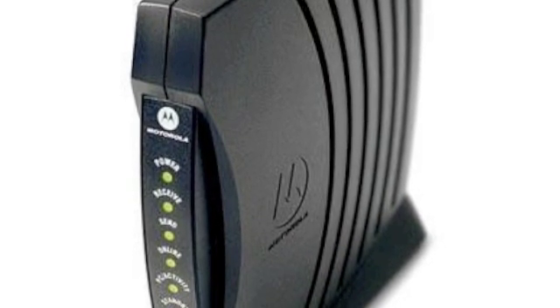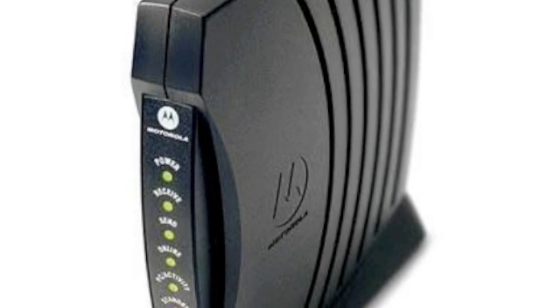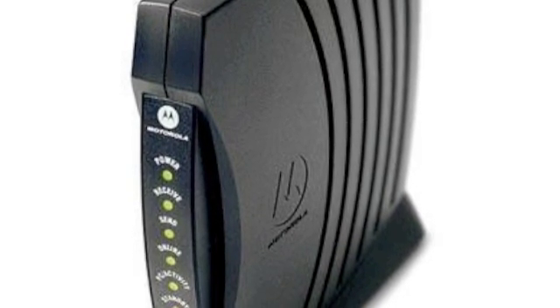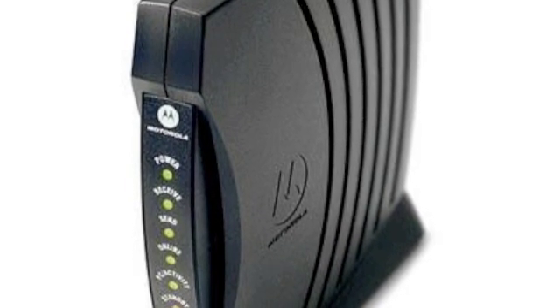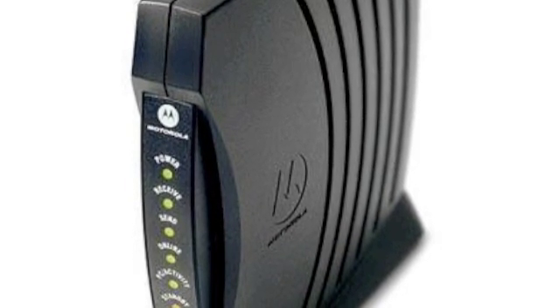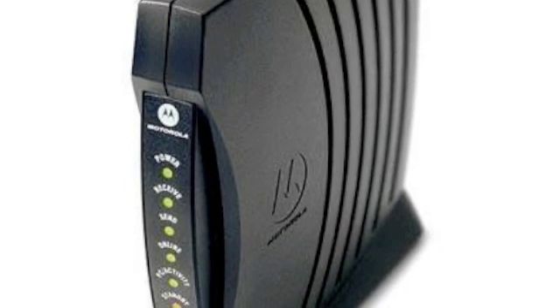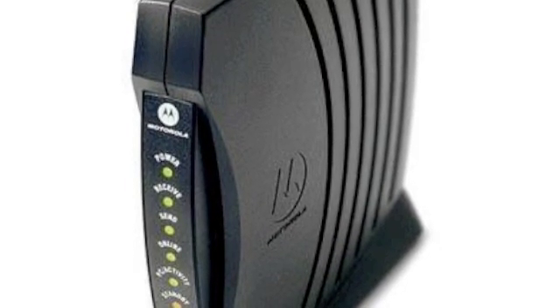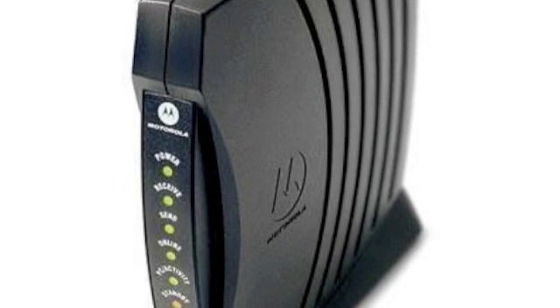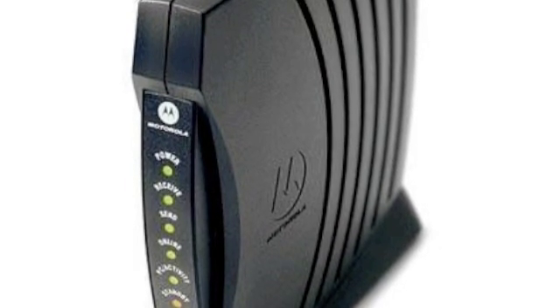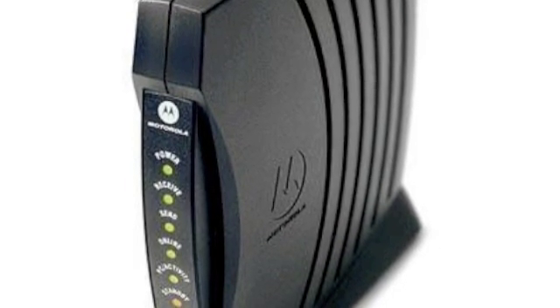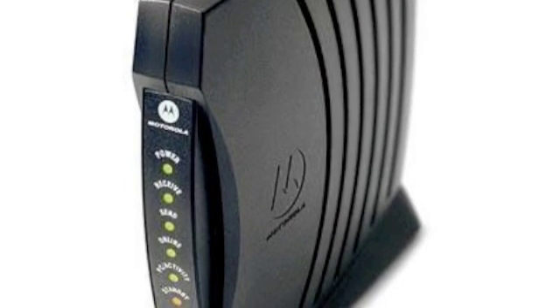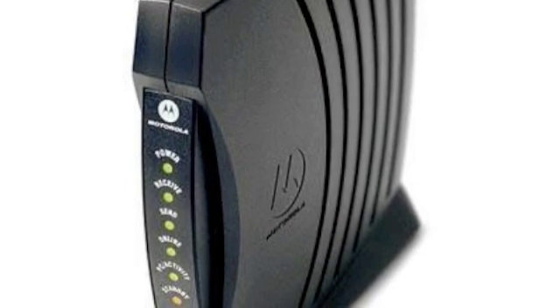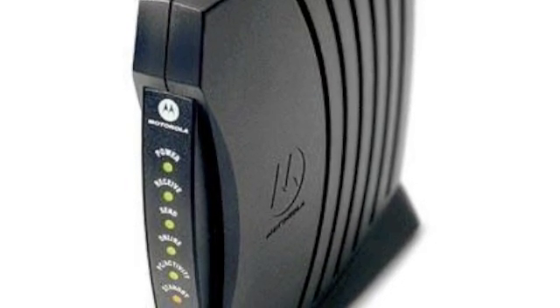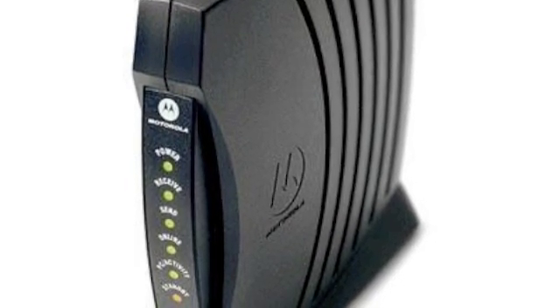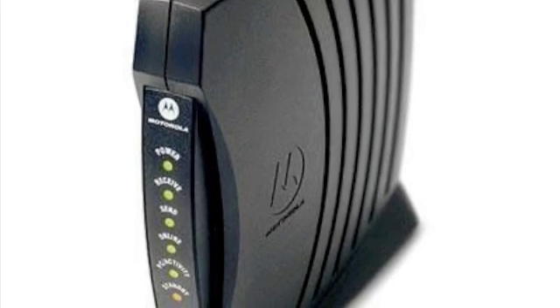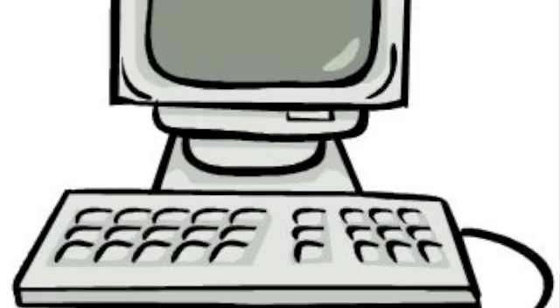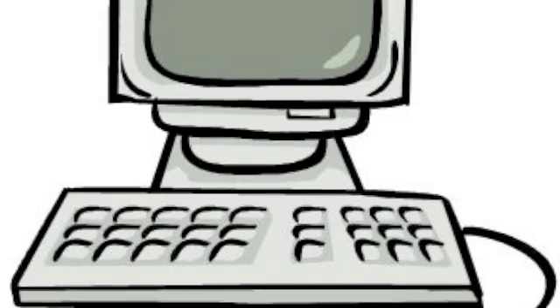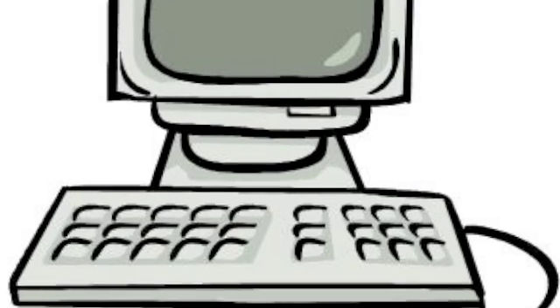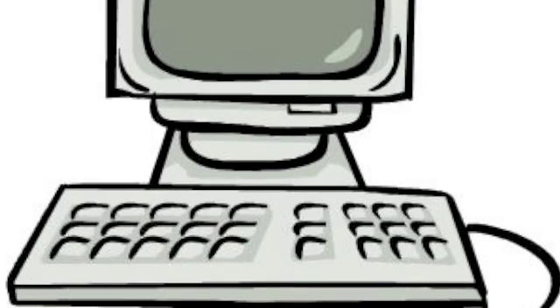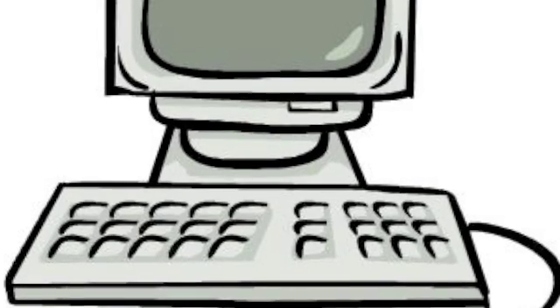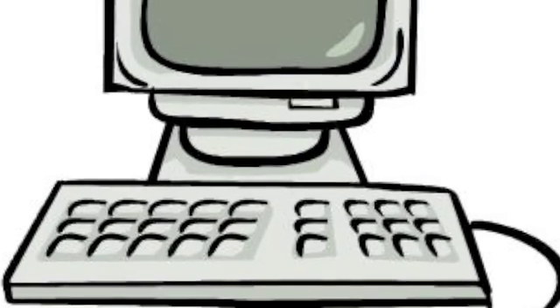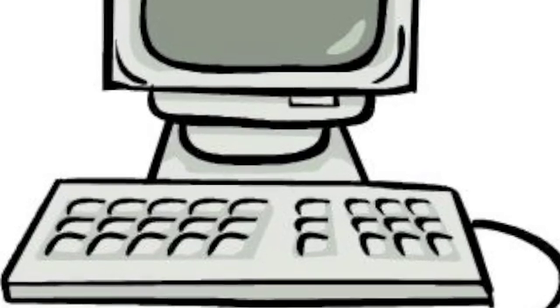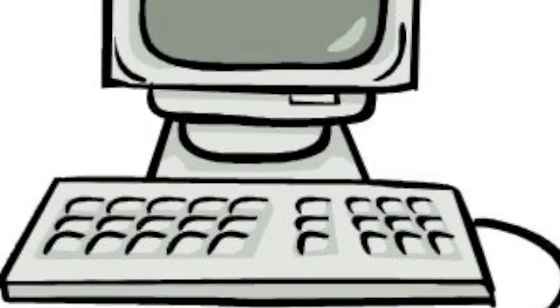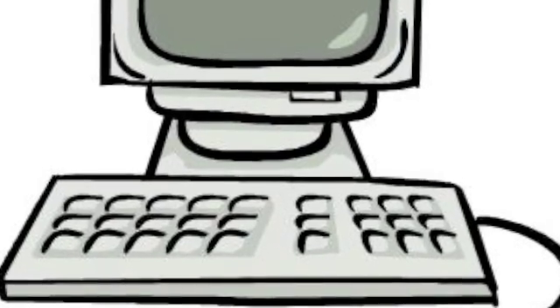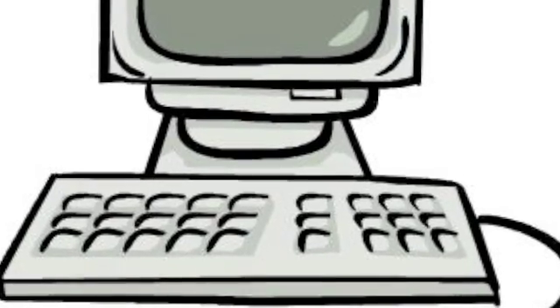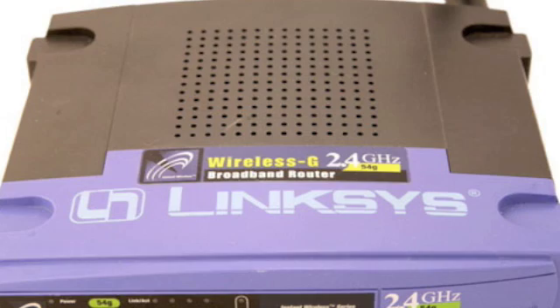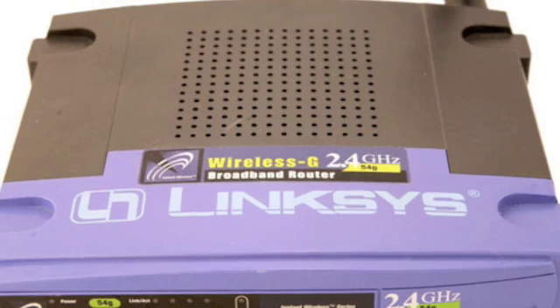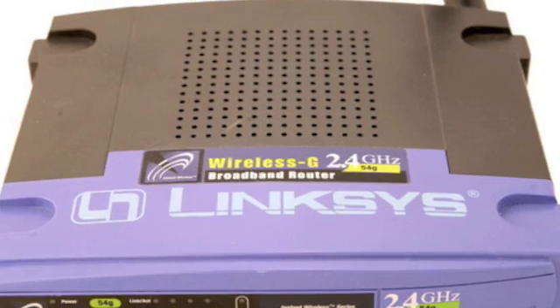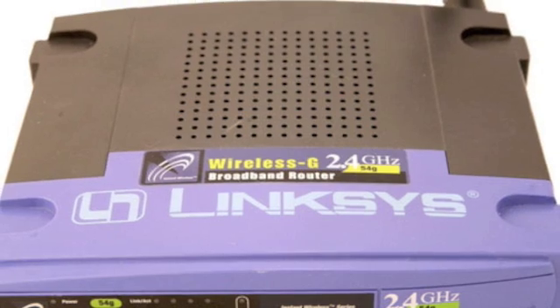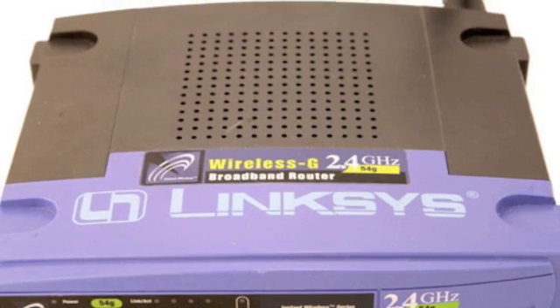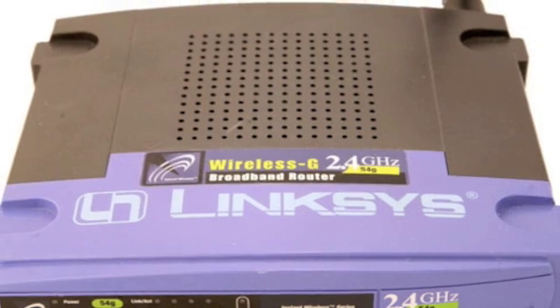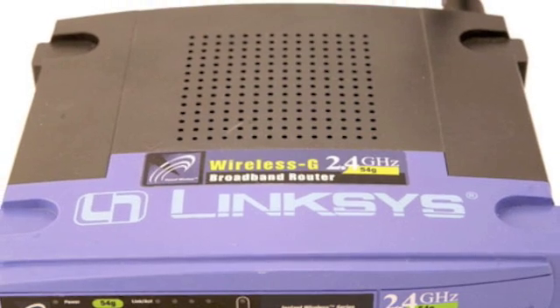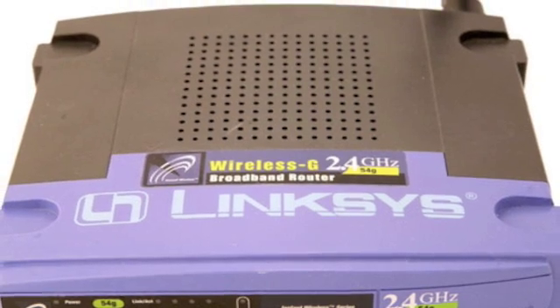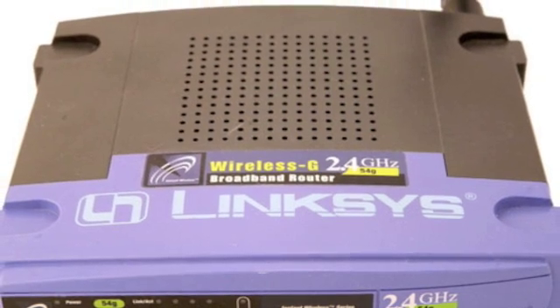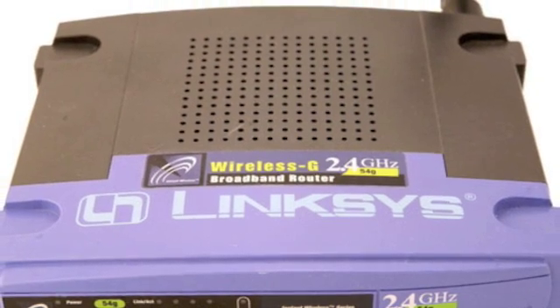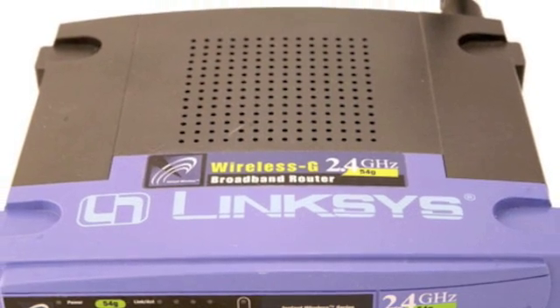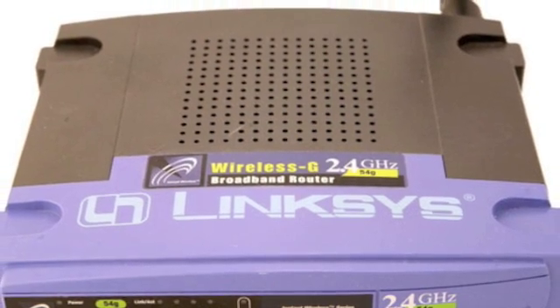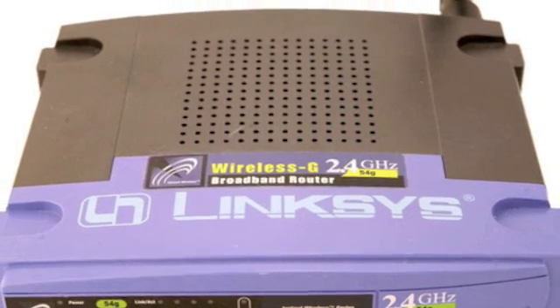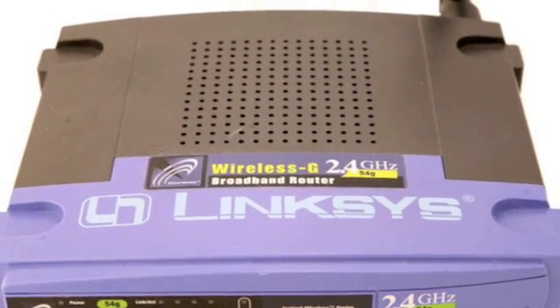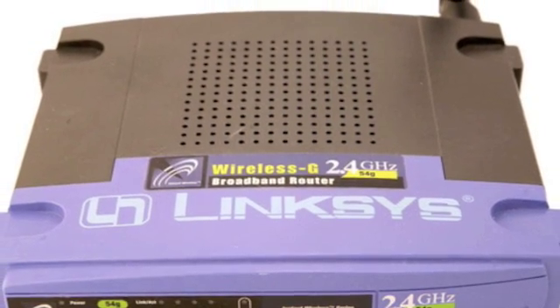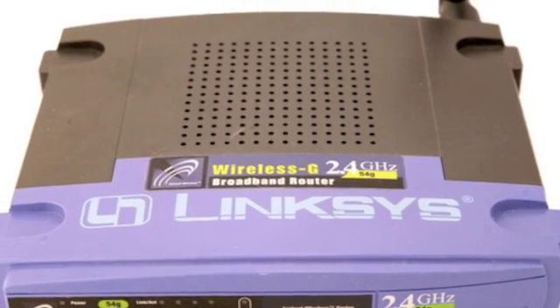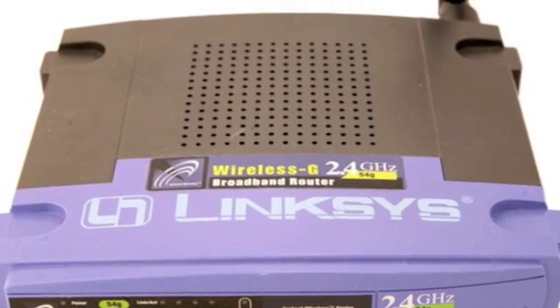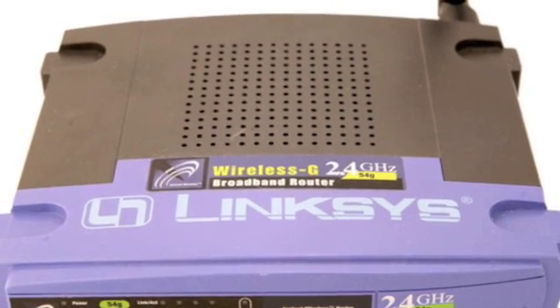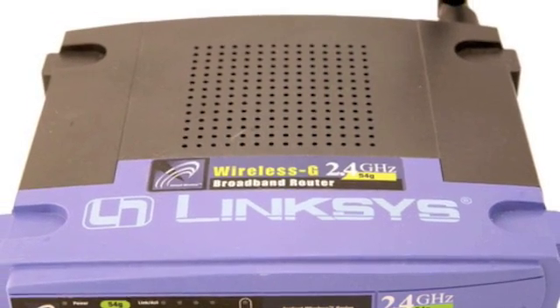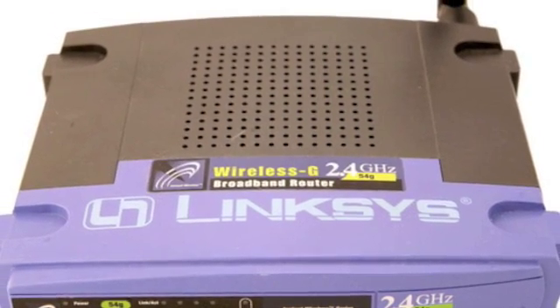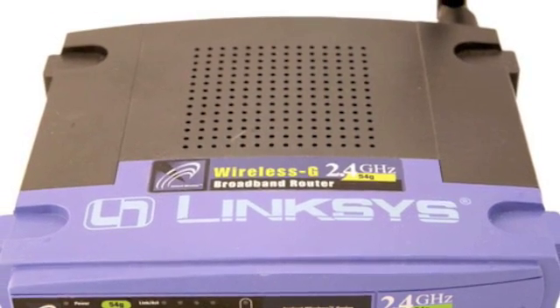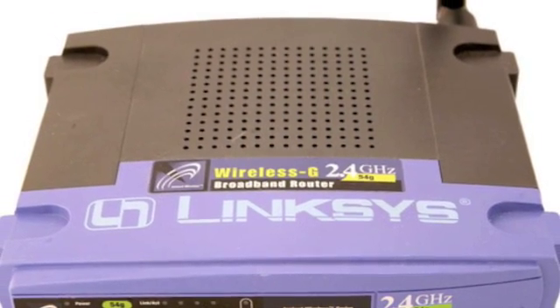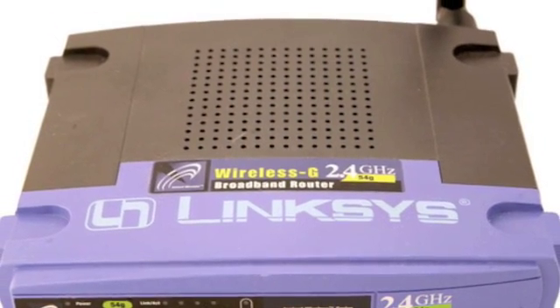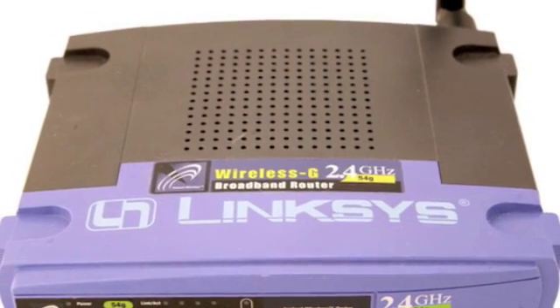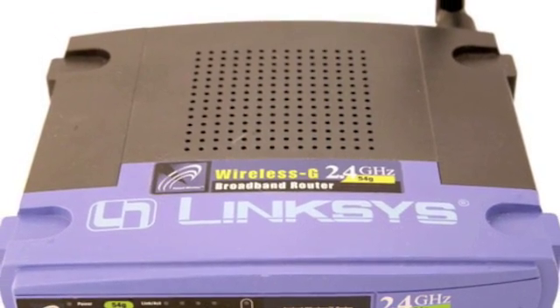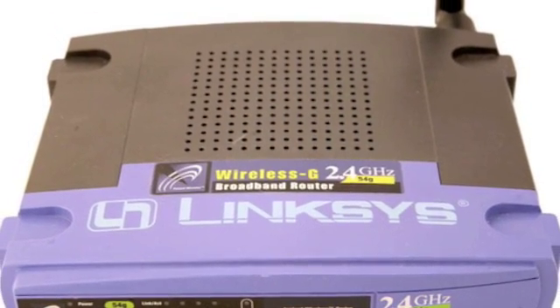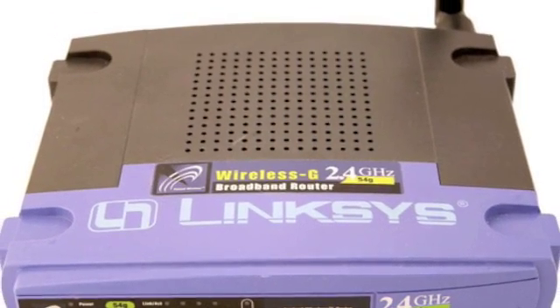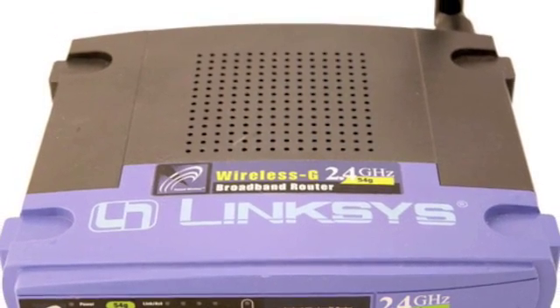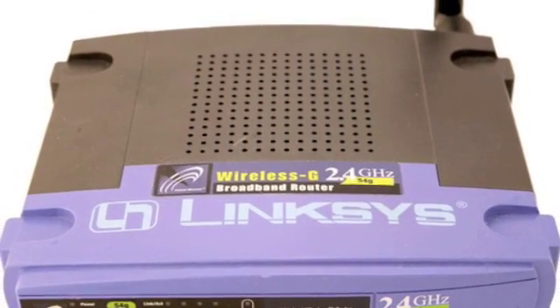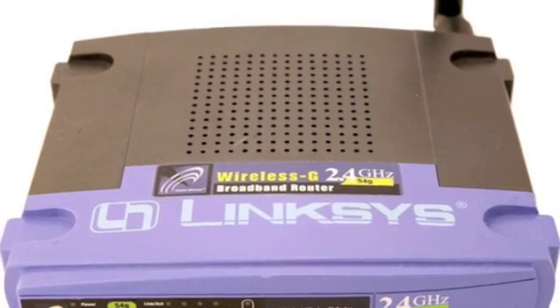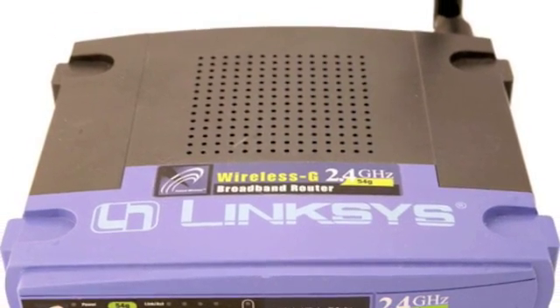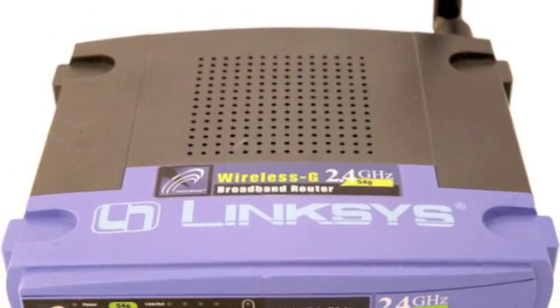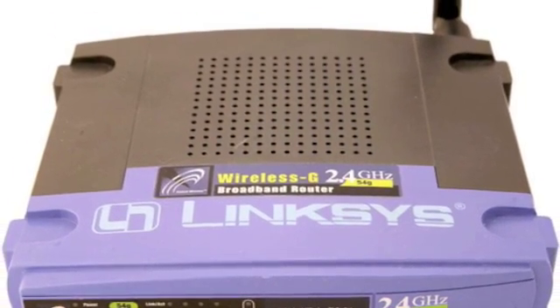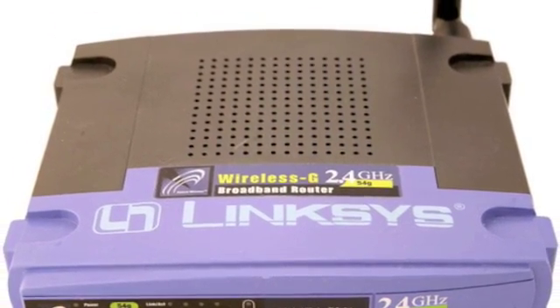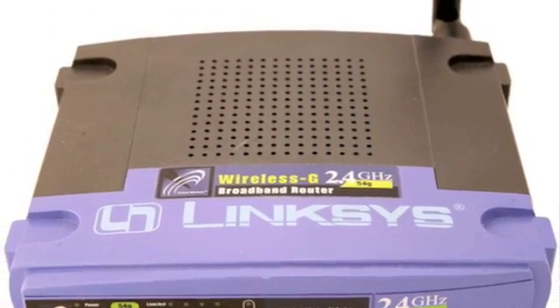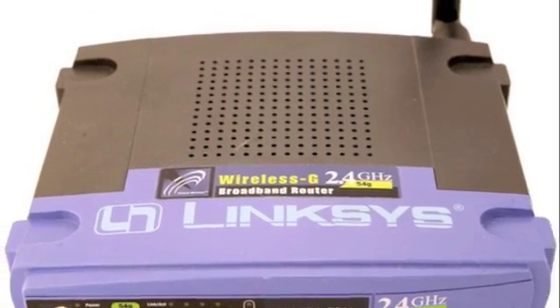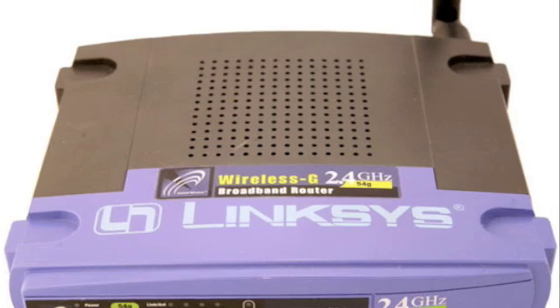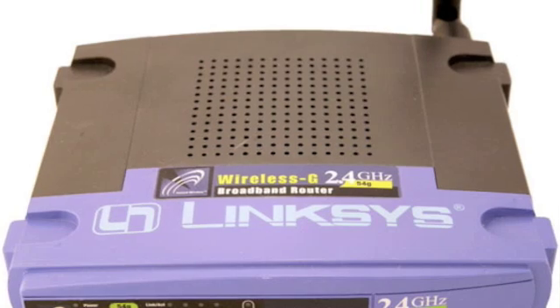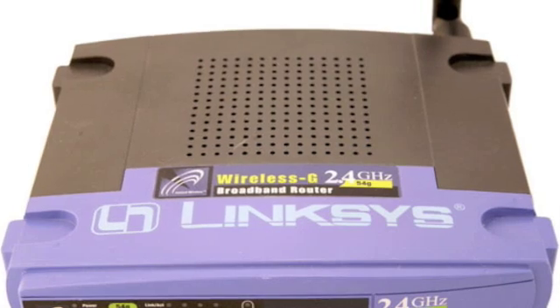On your modem it will say "to computer" — that's where the router goes. Once you get everything hooked up you should be pretty good to go.